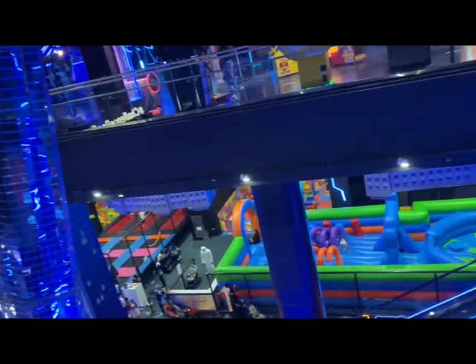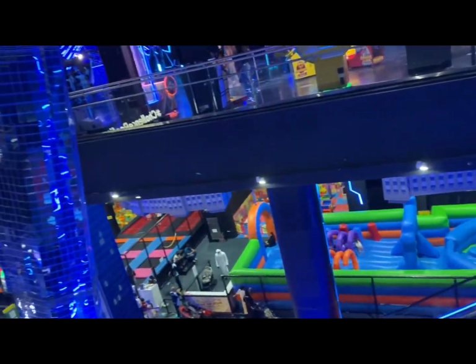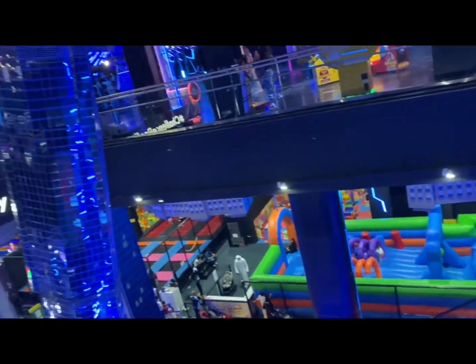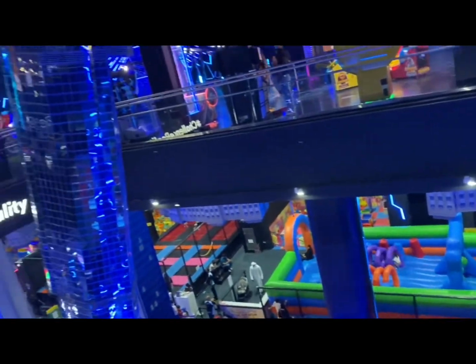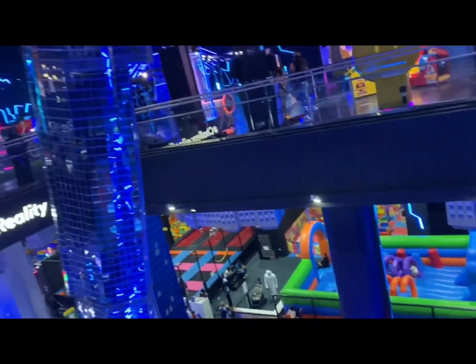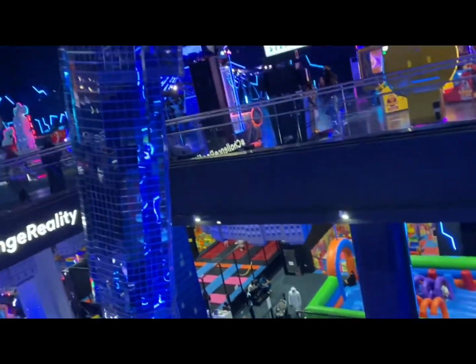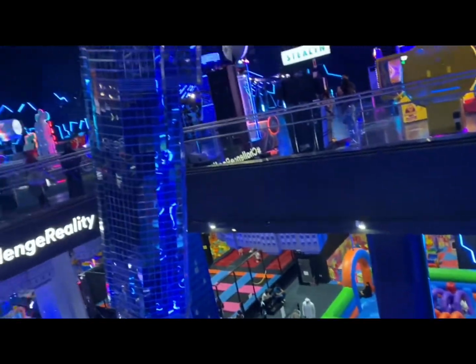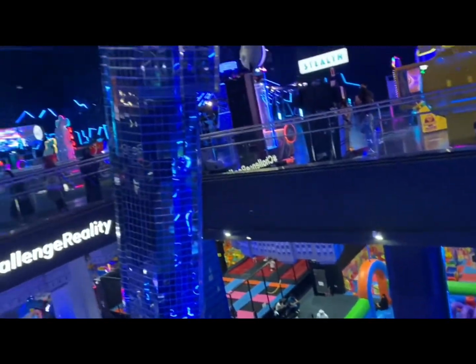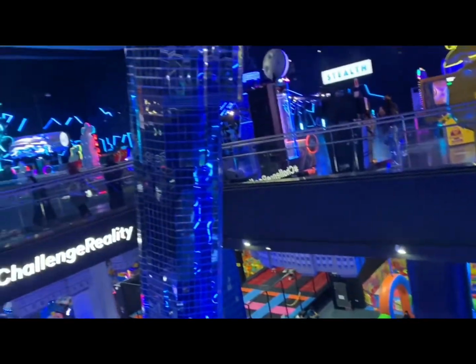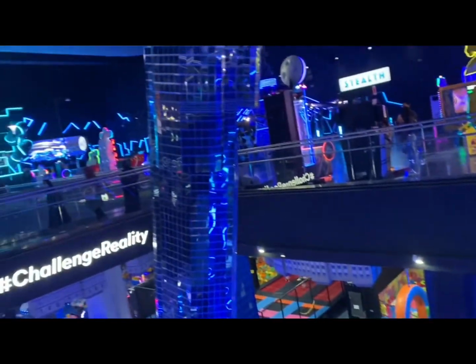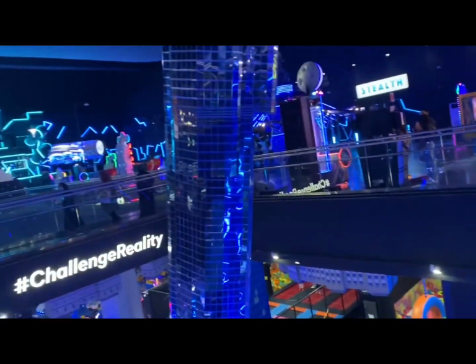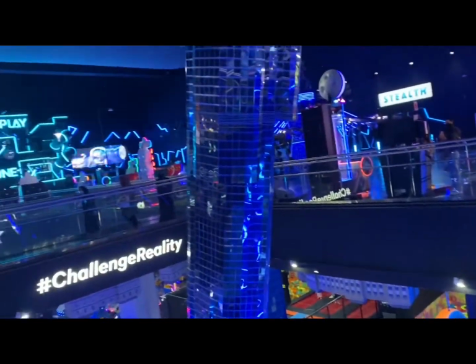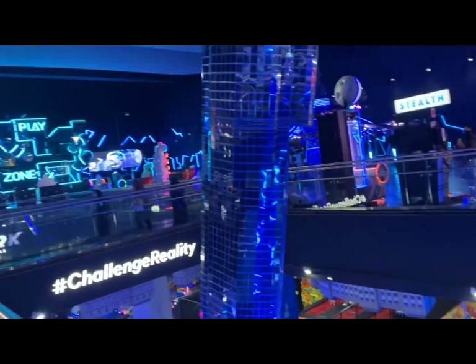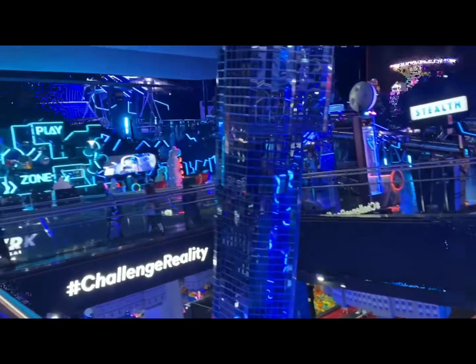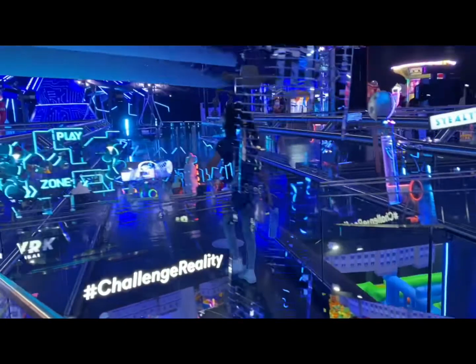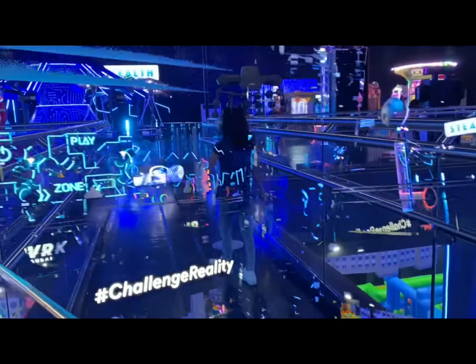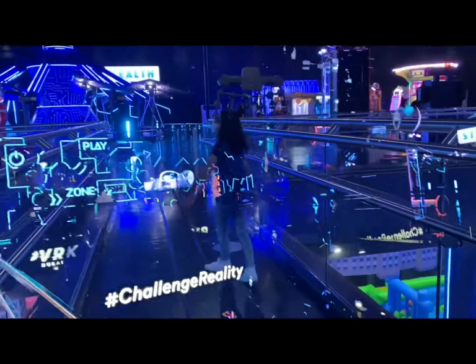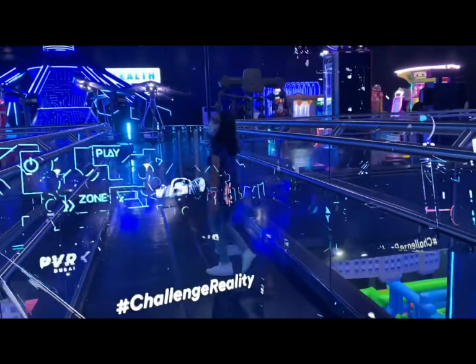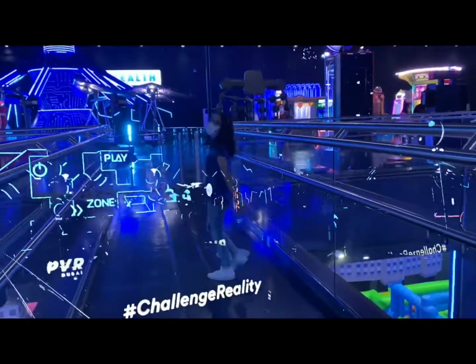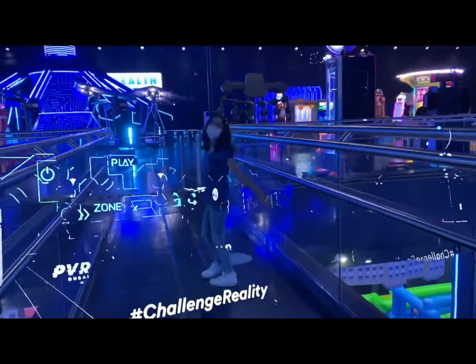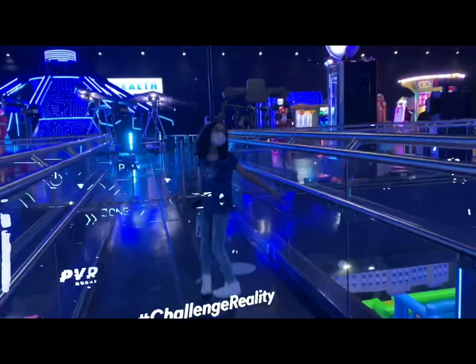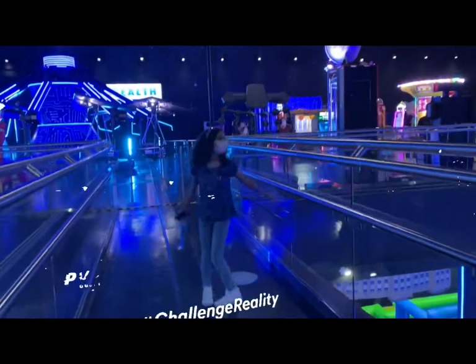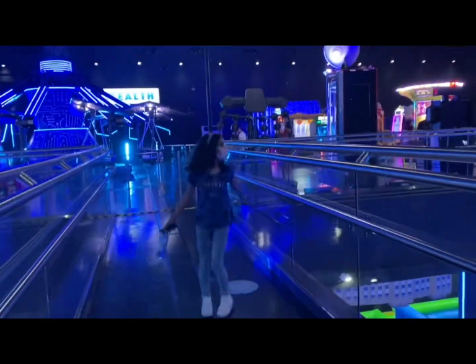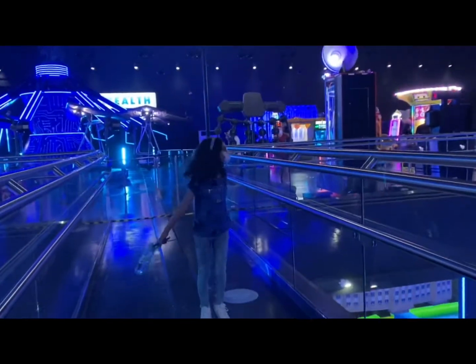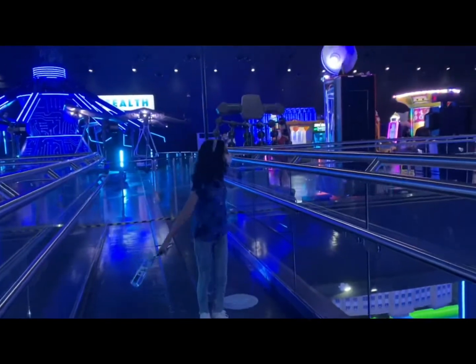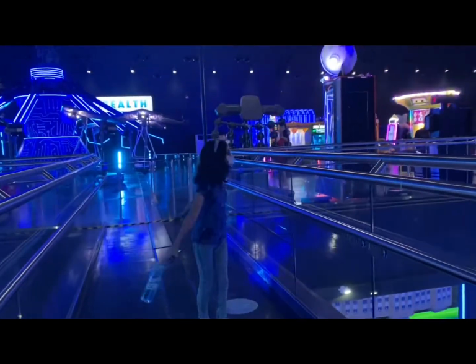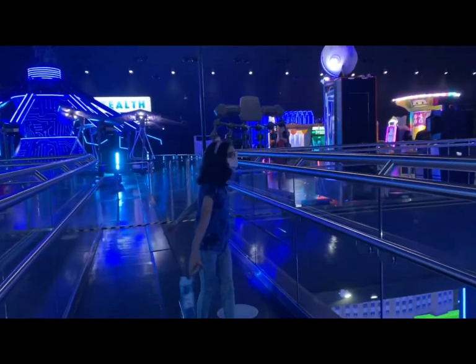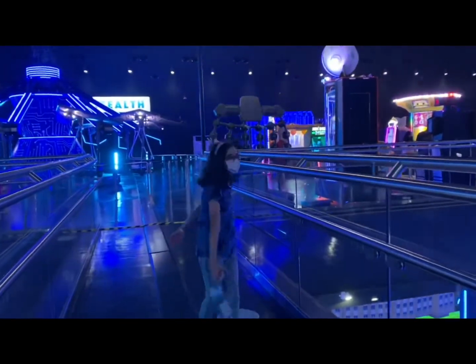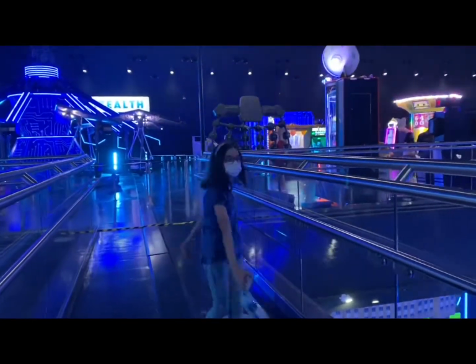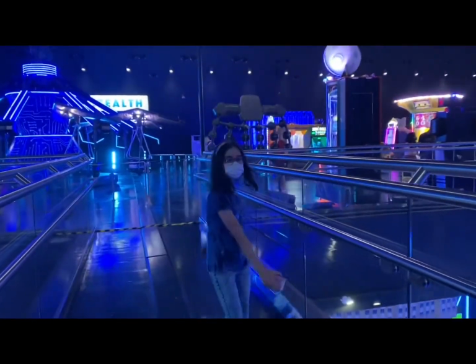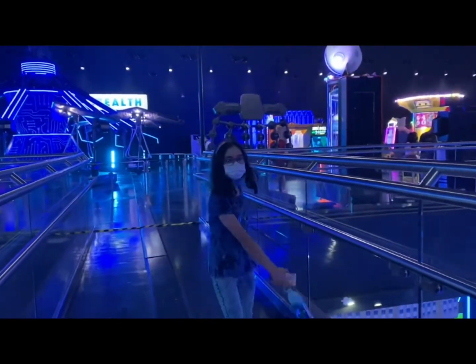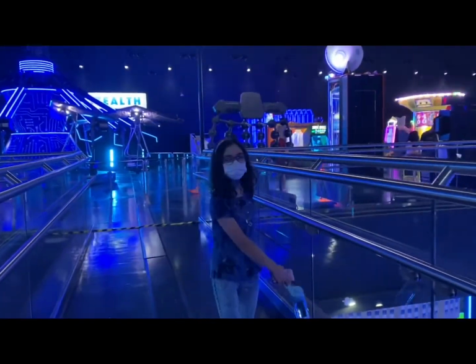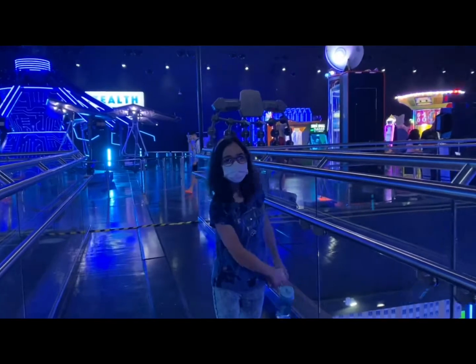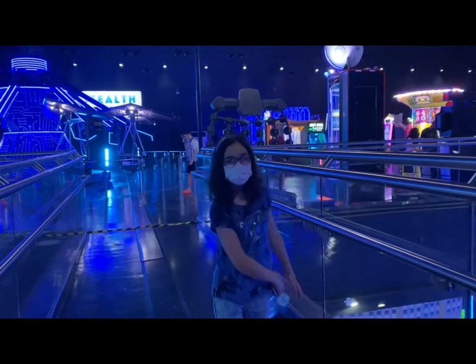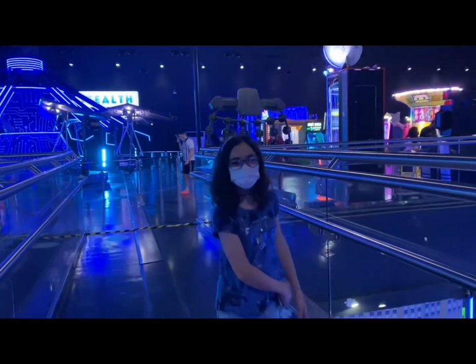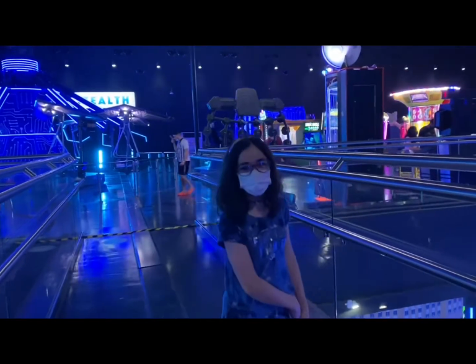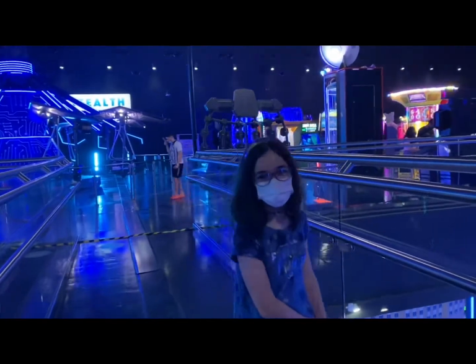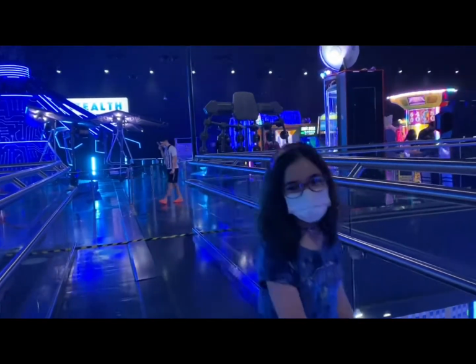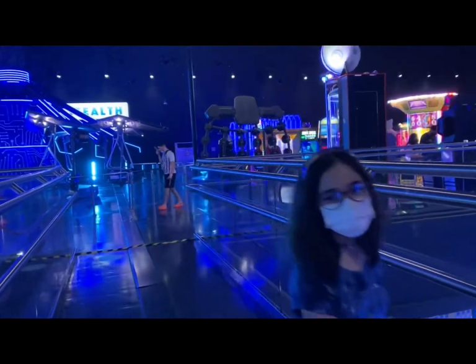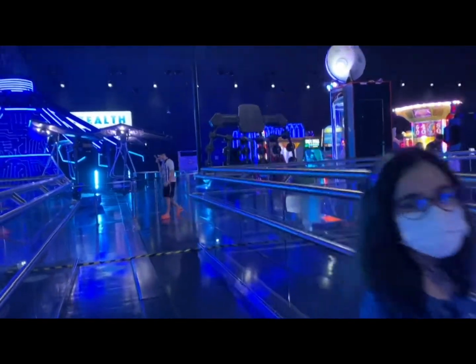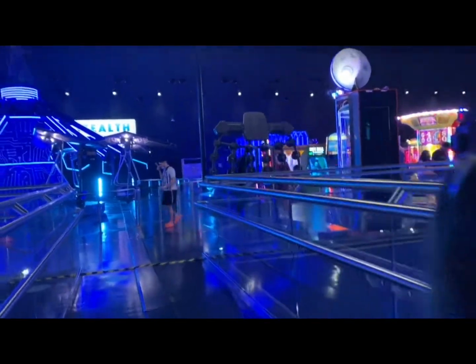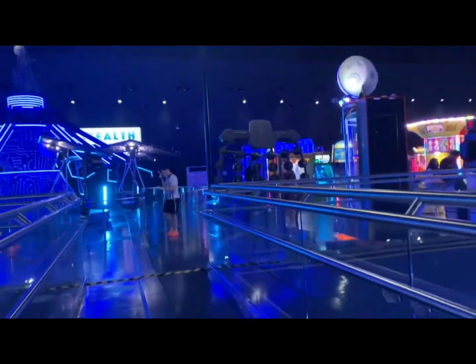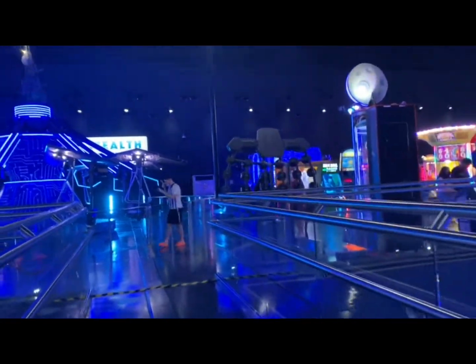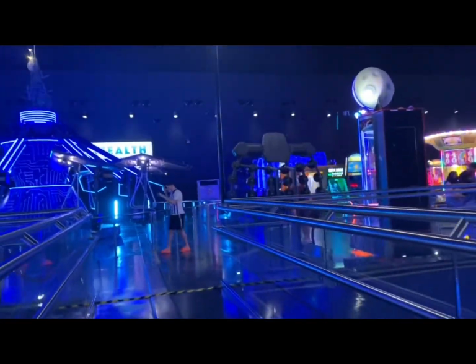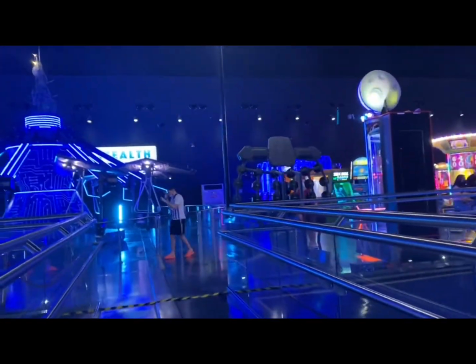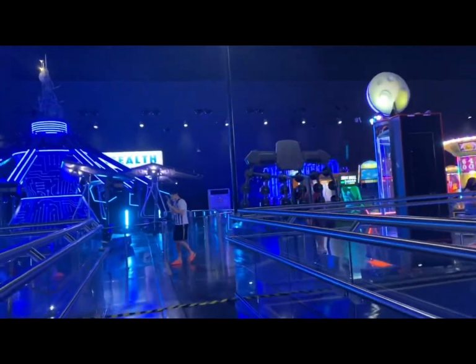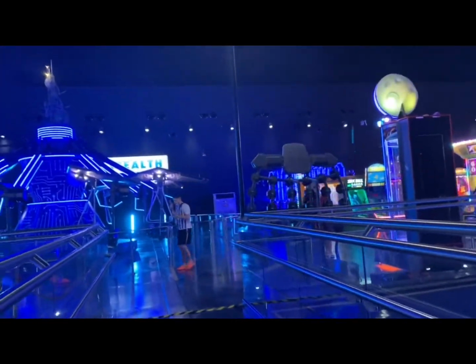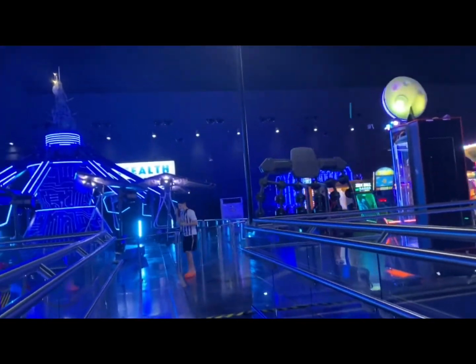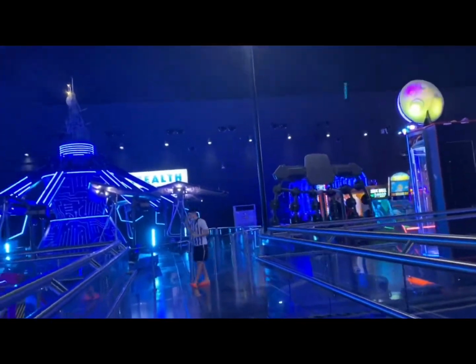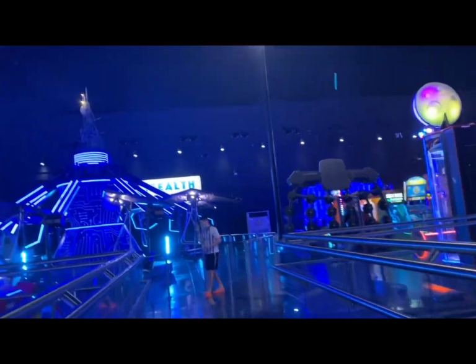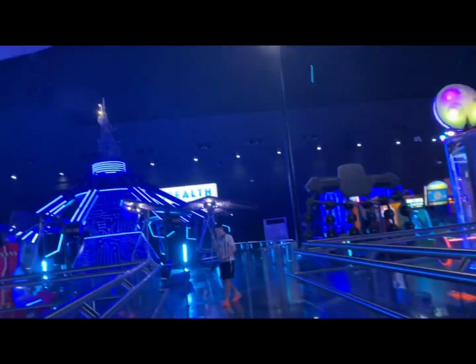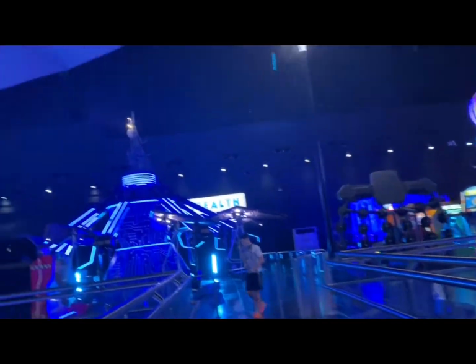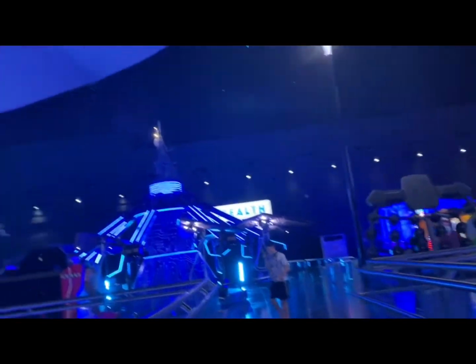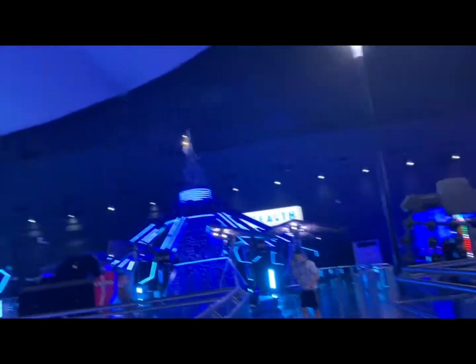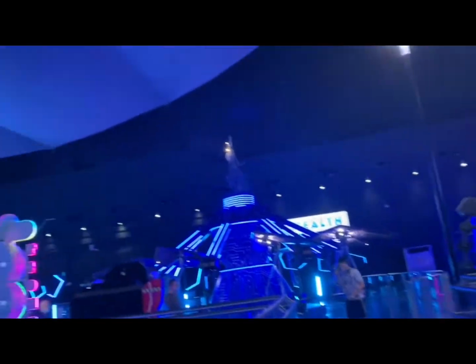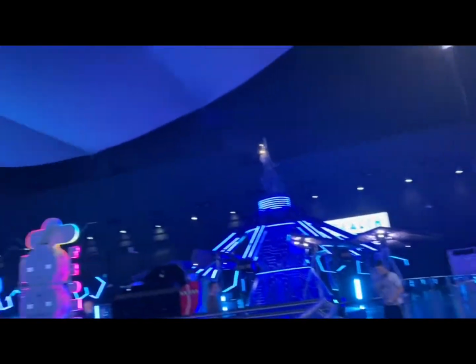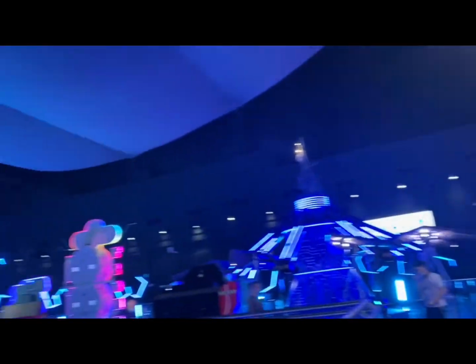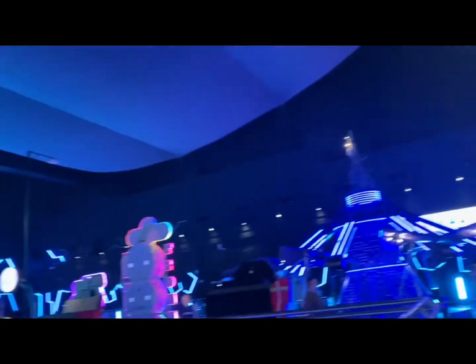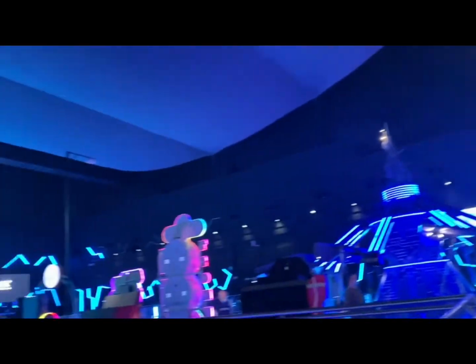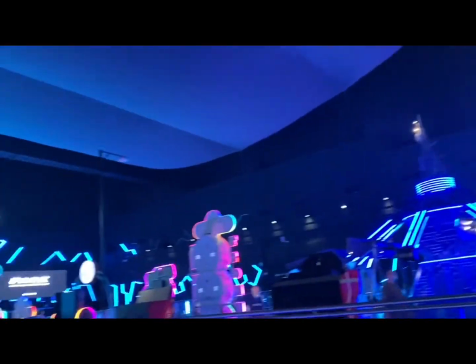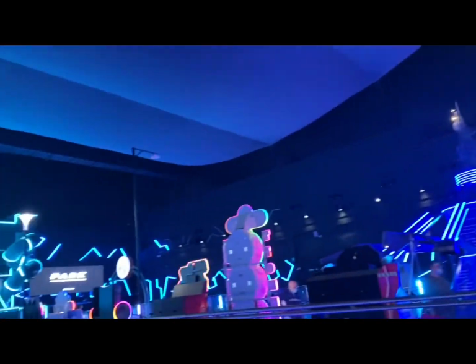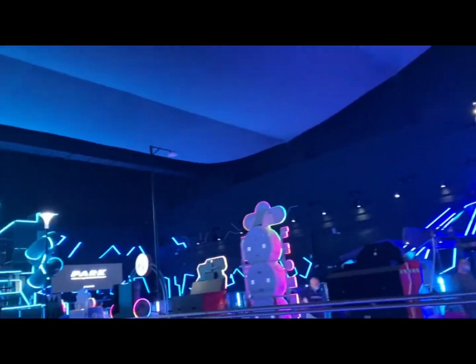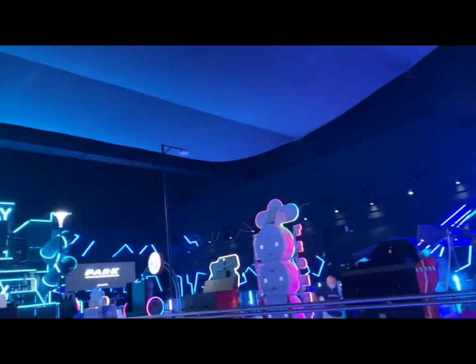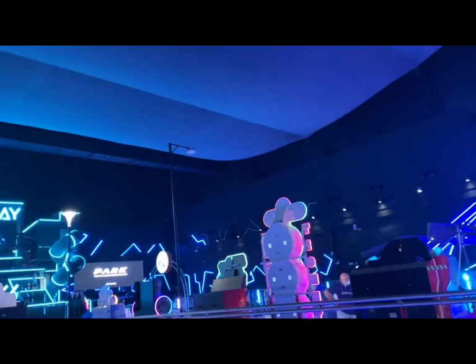Here's me enjoying the park. Stay tuned for an upcoming detailed video about the VR park.